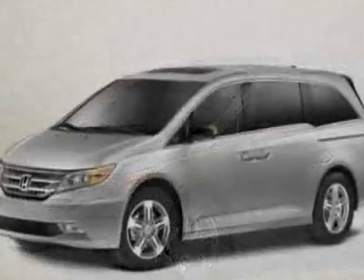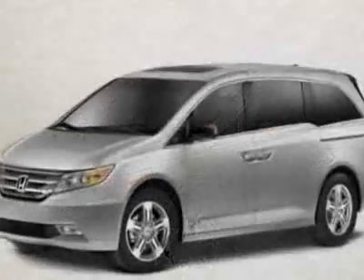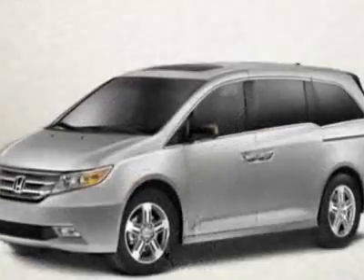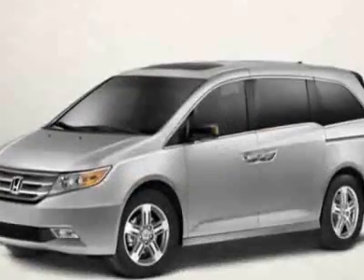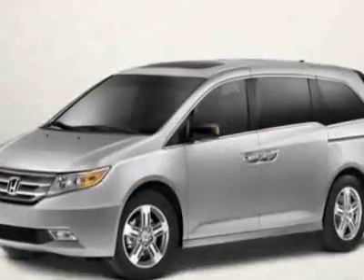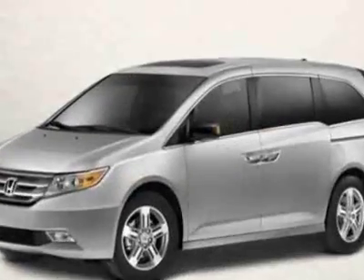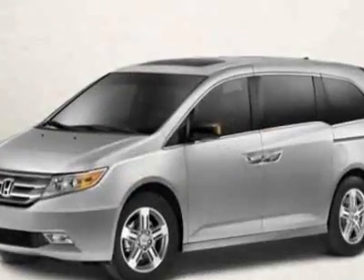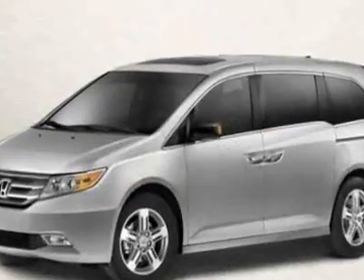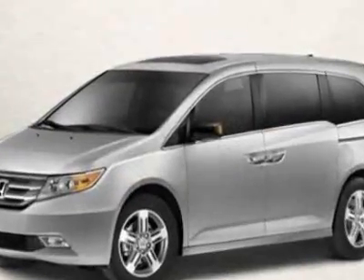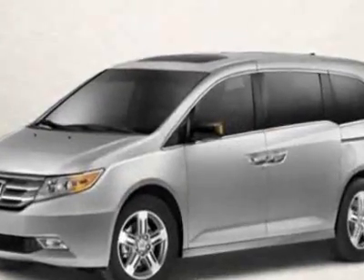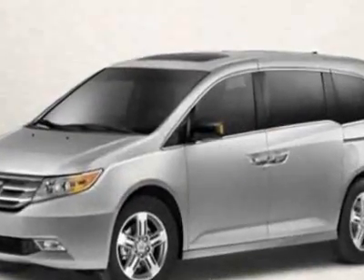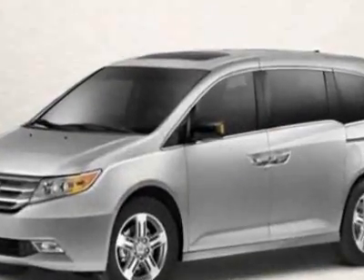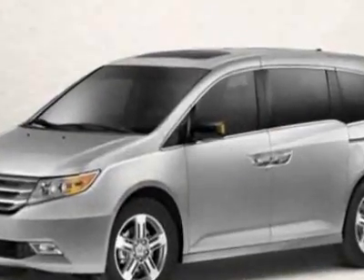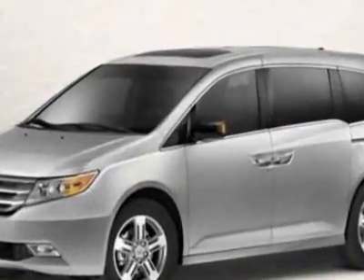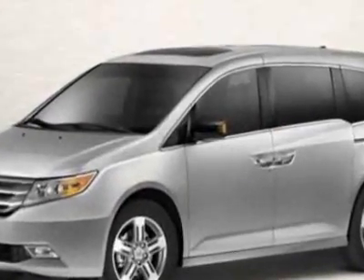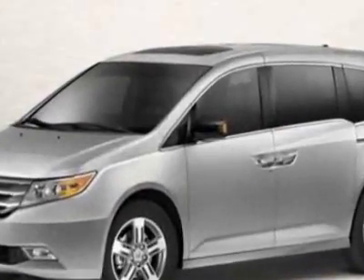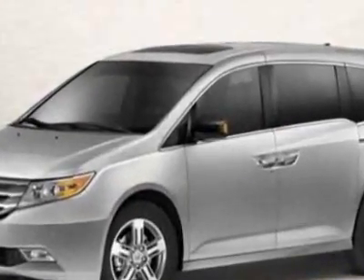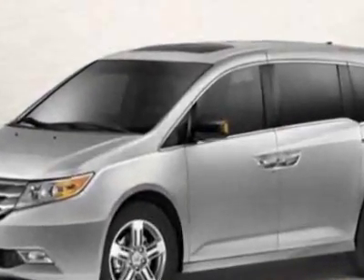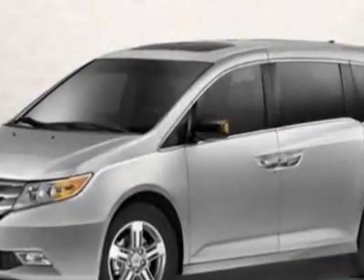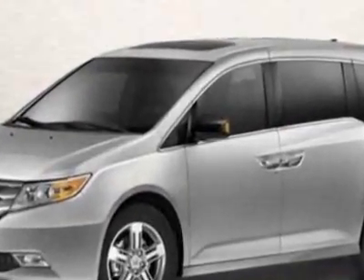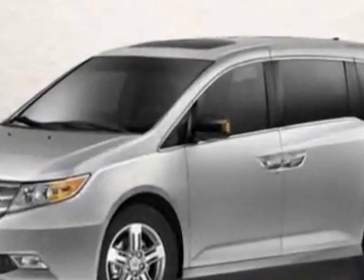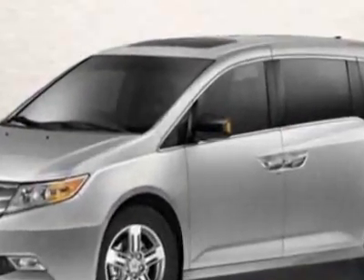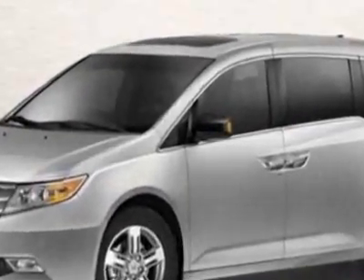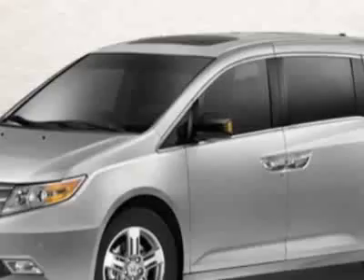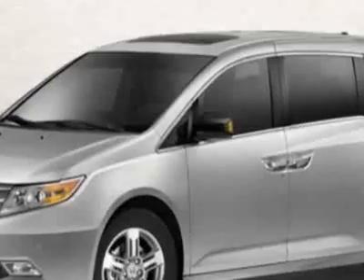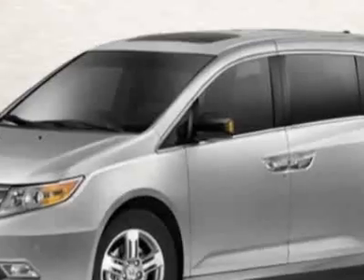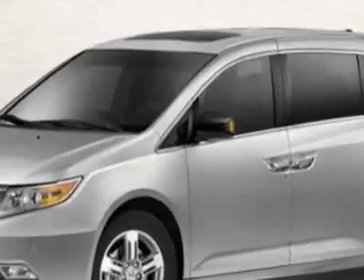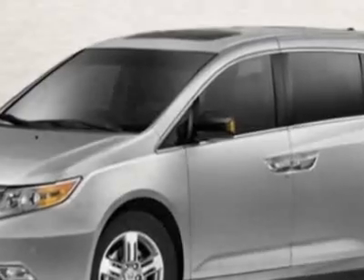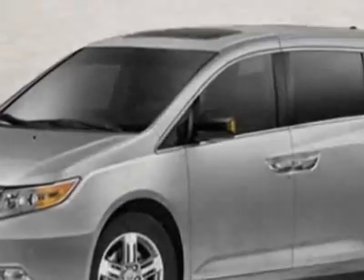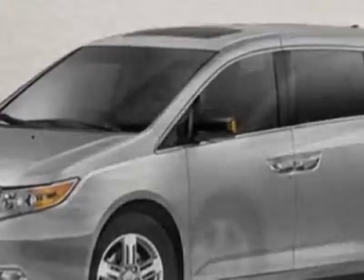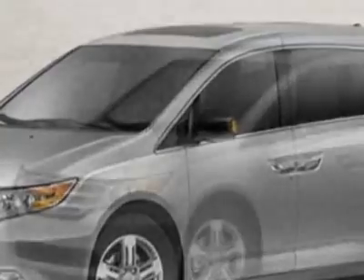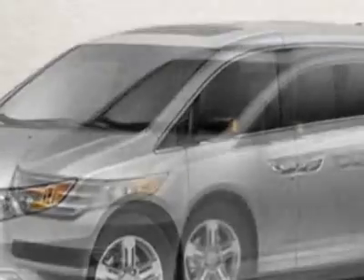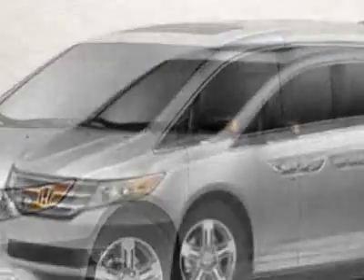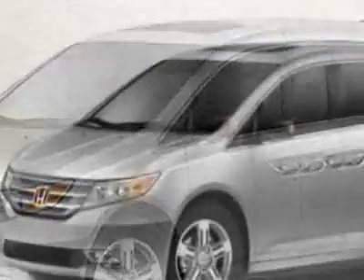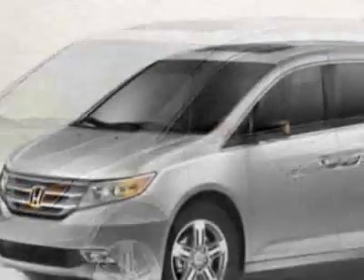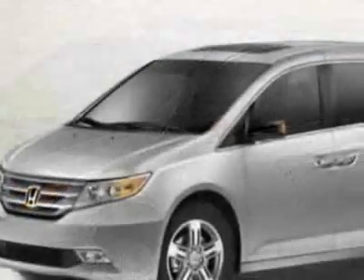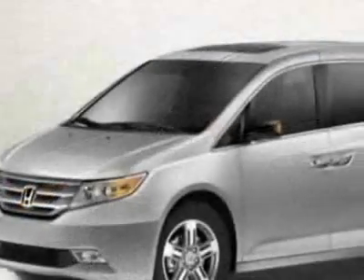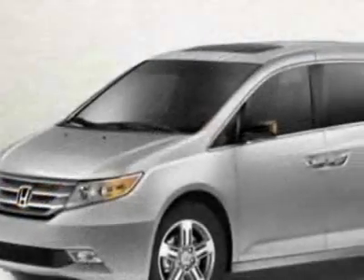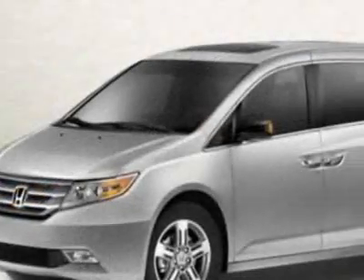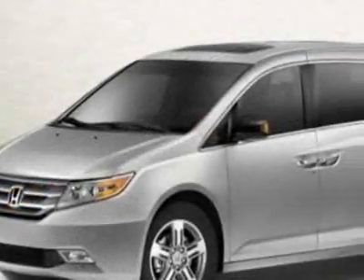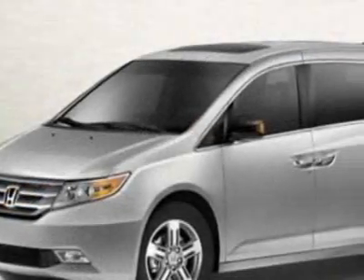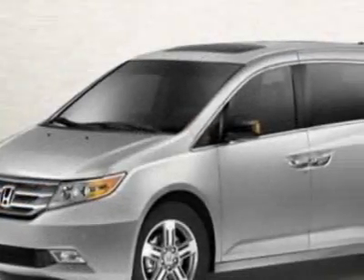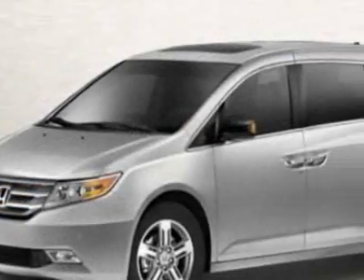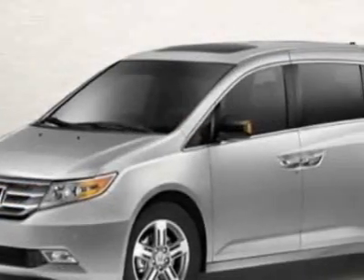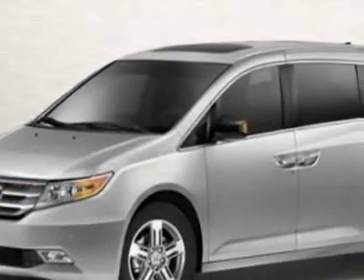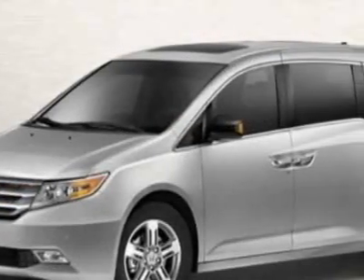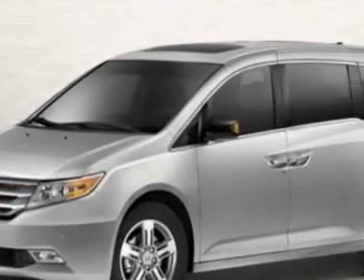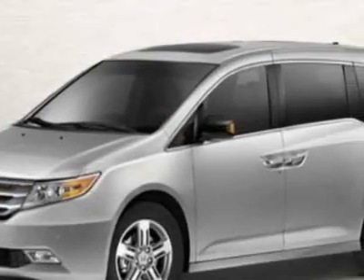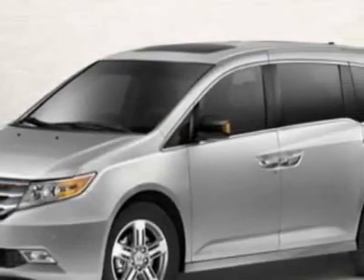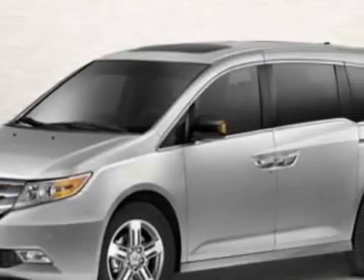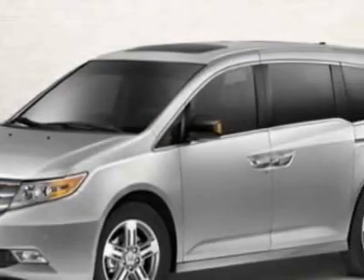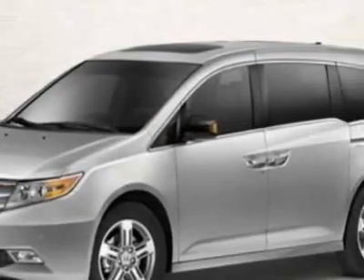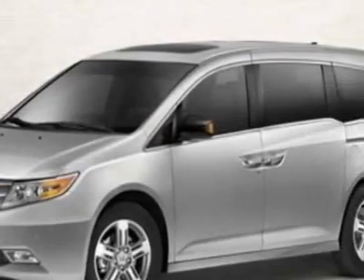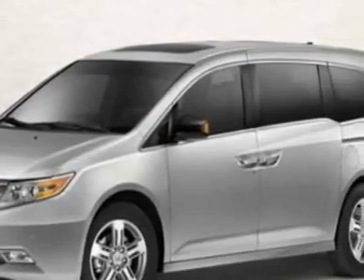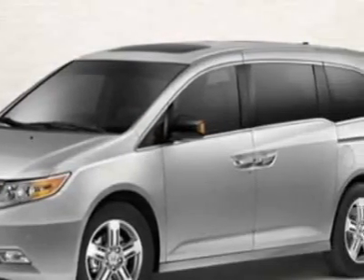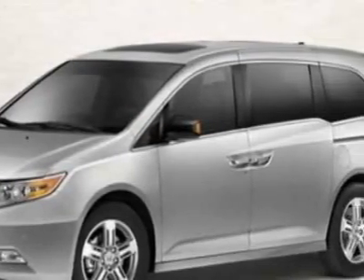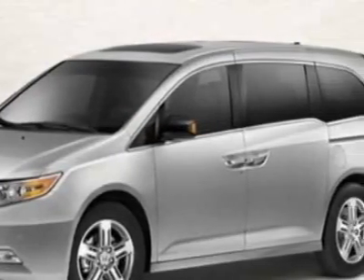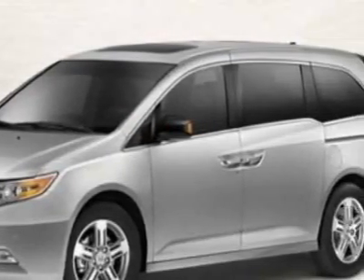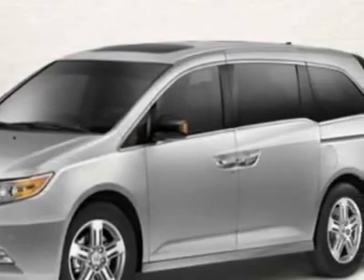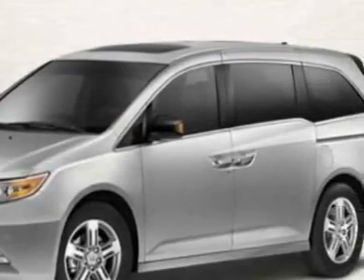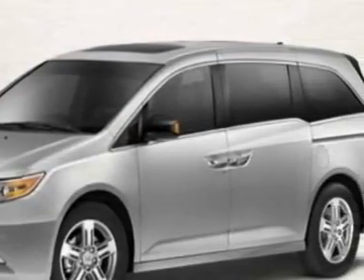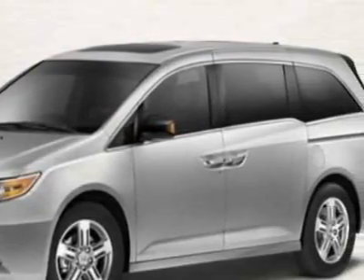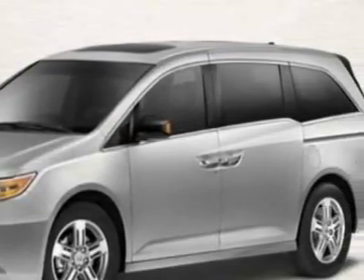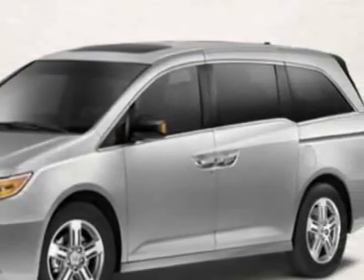Call 888-642-8950 or email our friendly sales staff today to schedule a test drive.